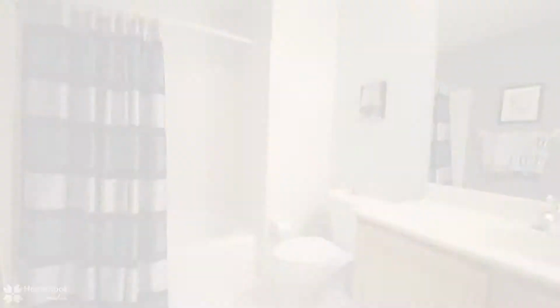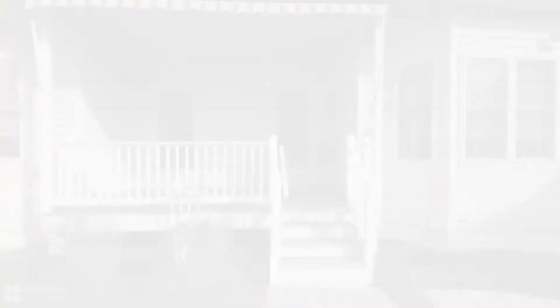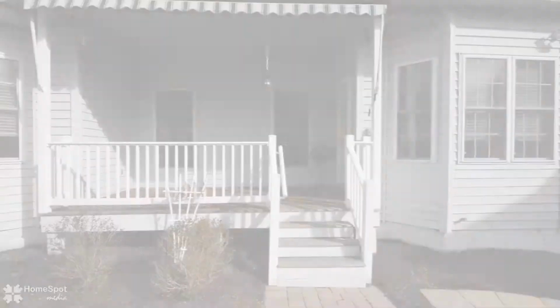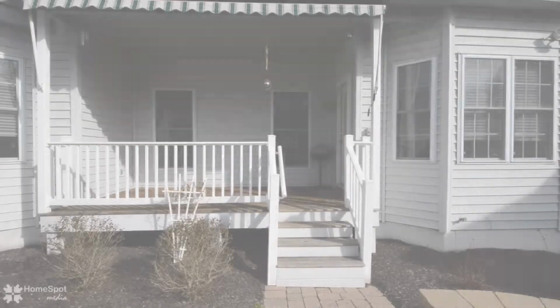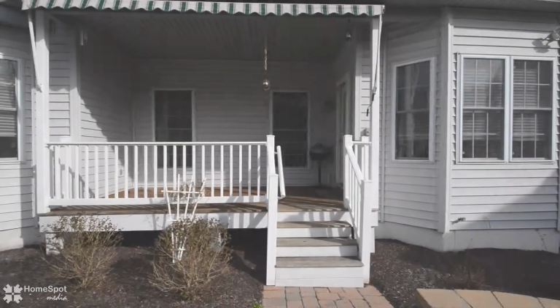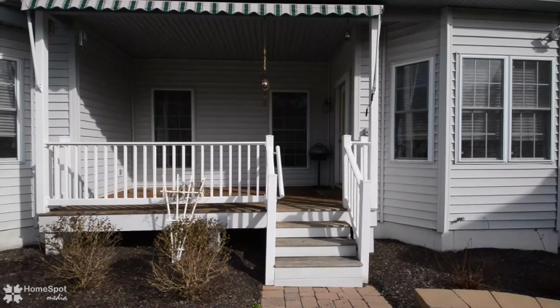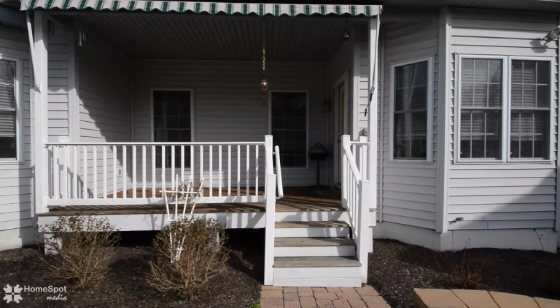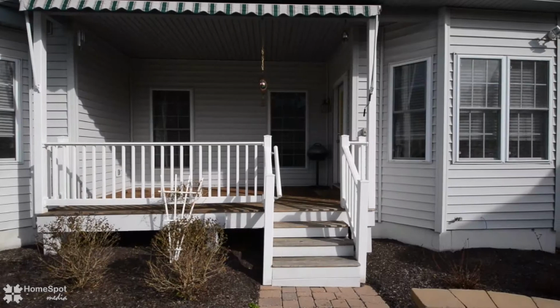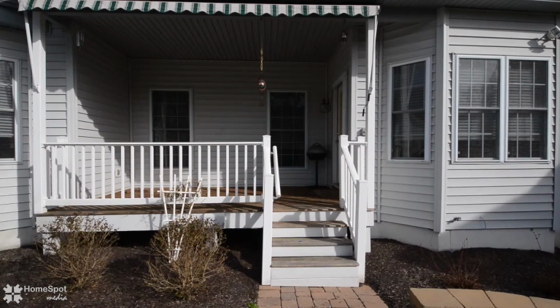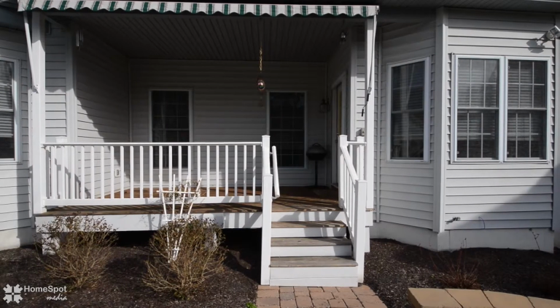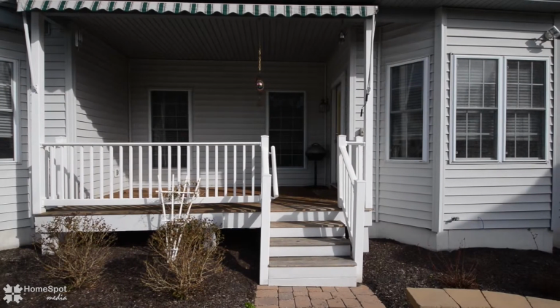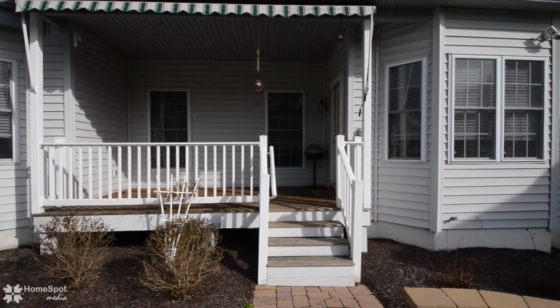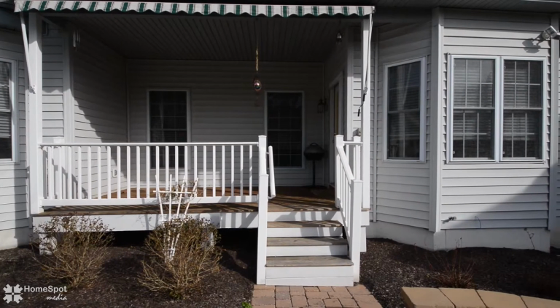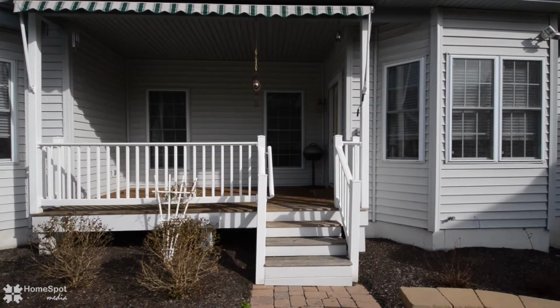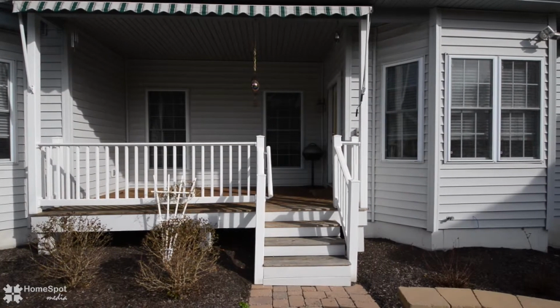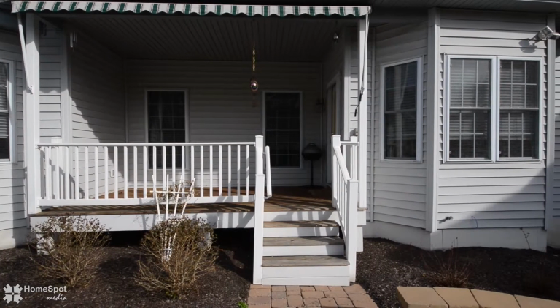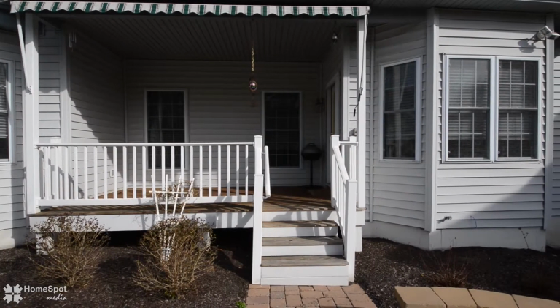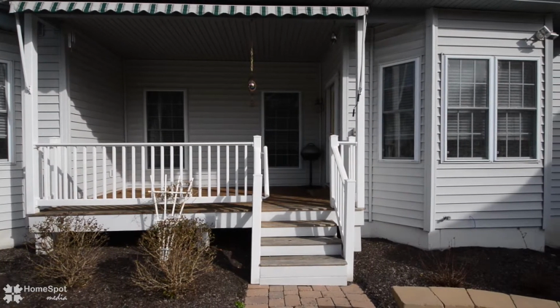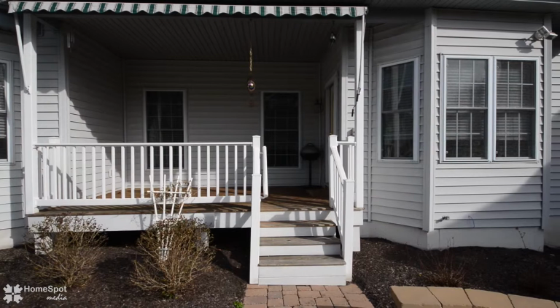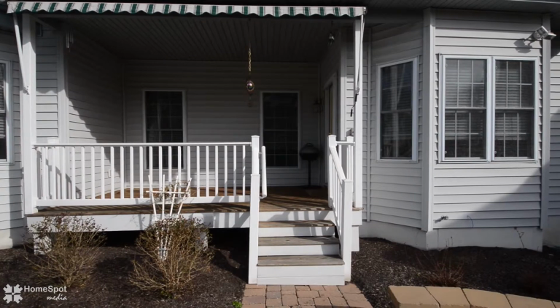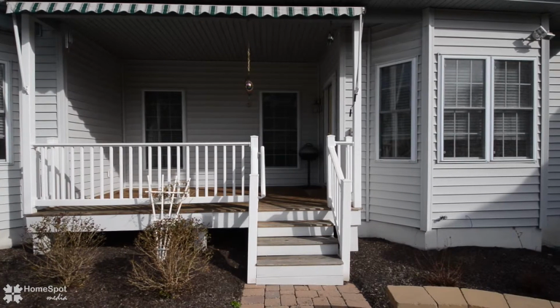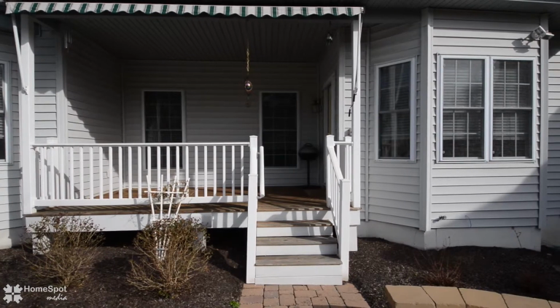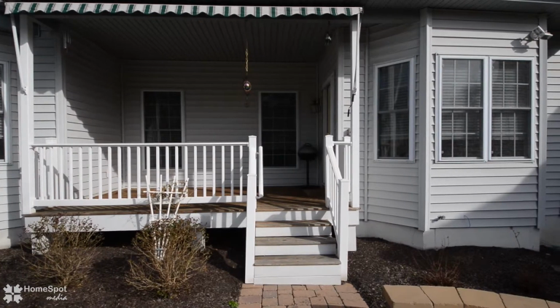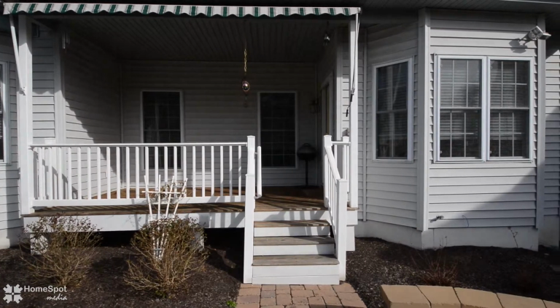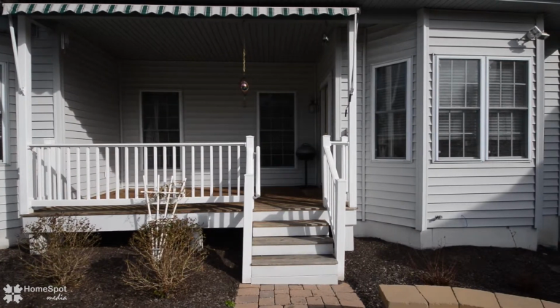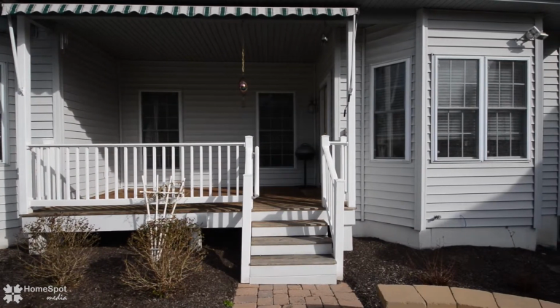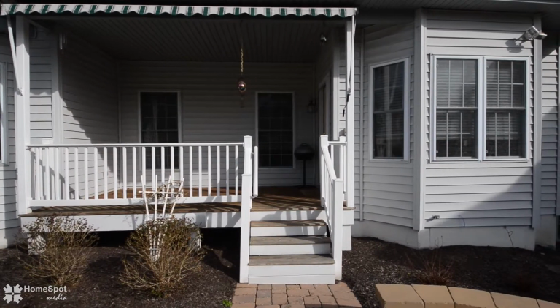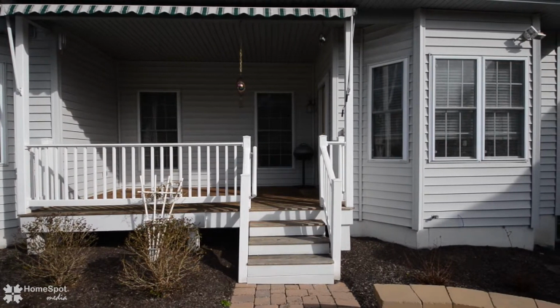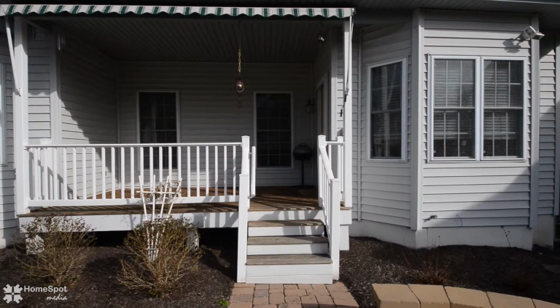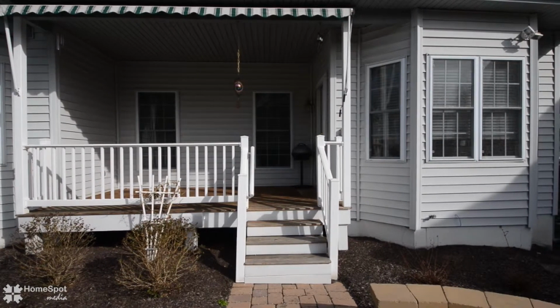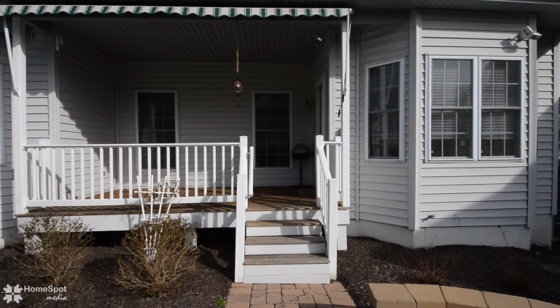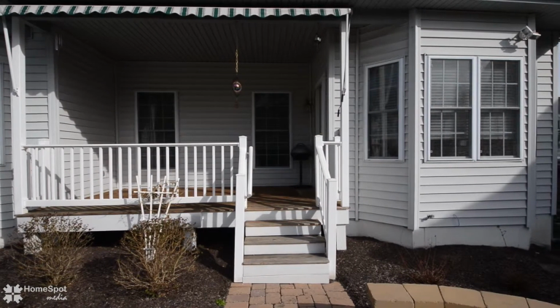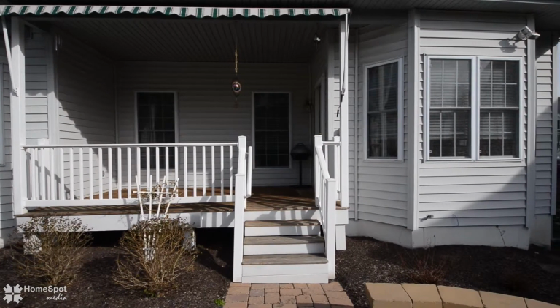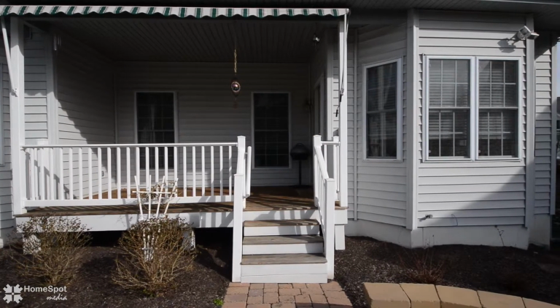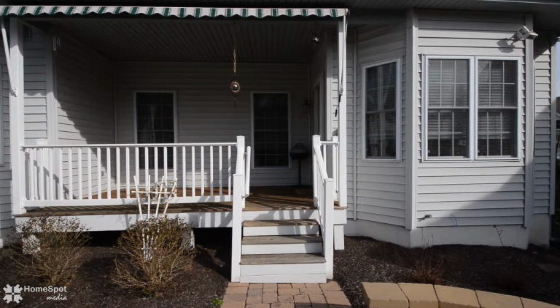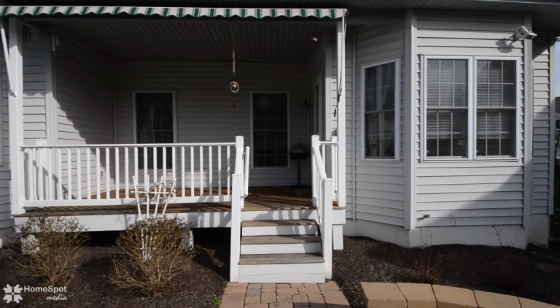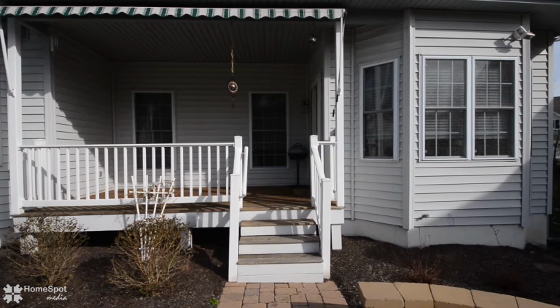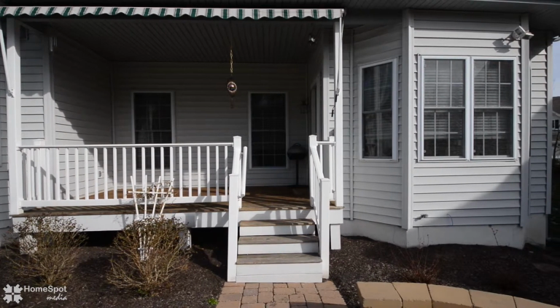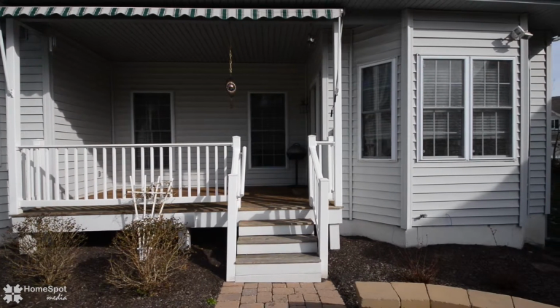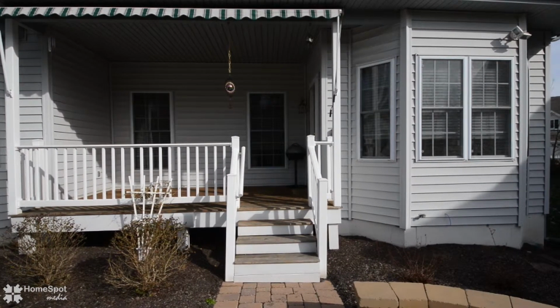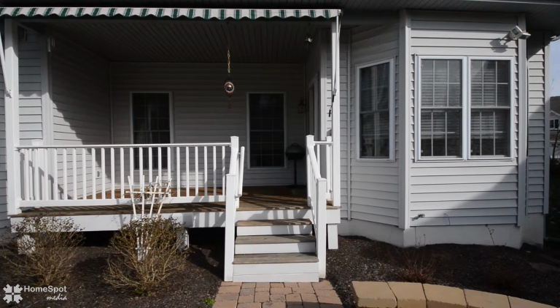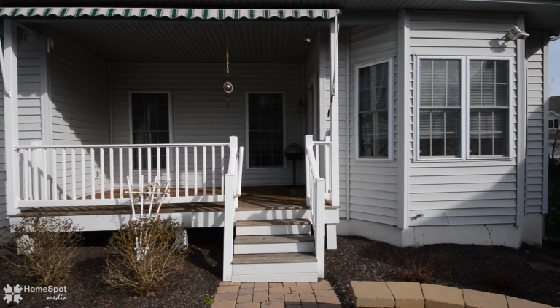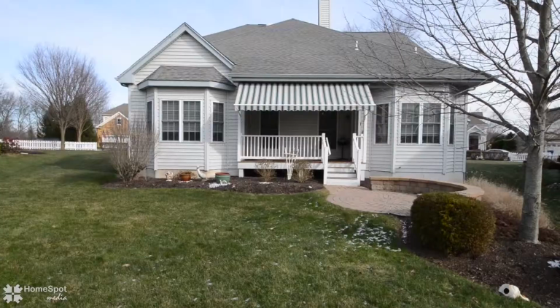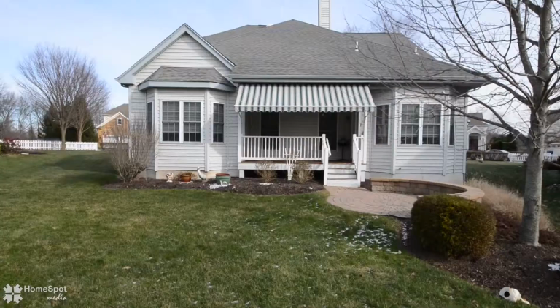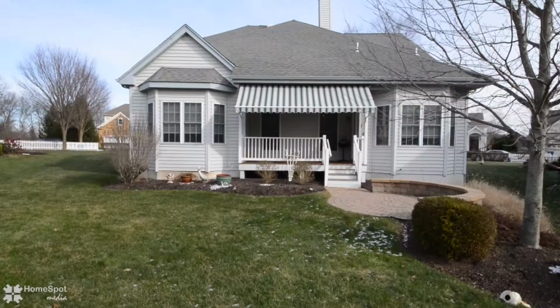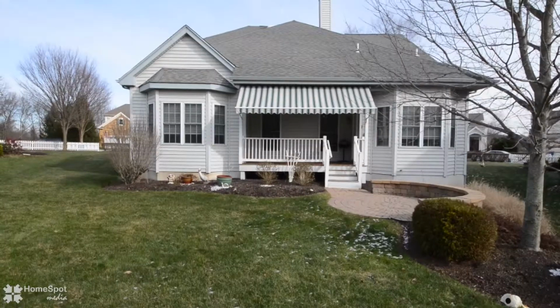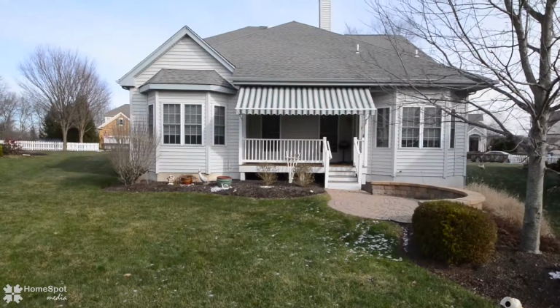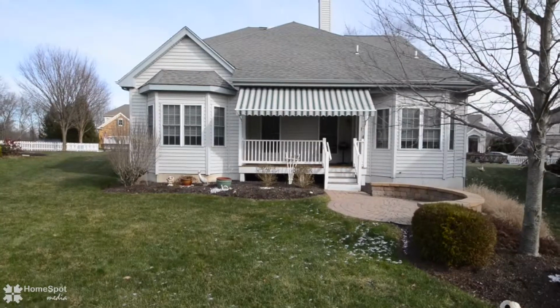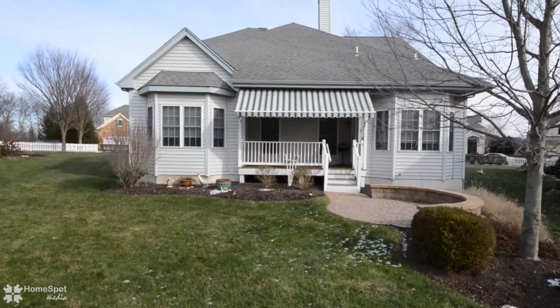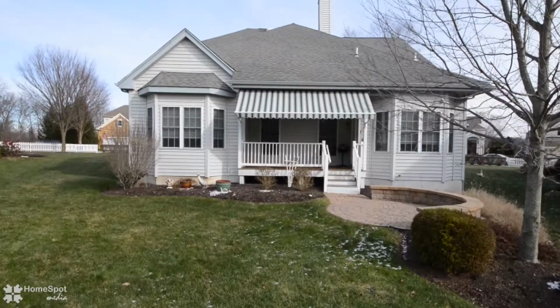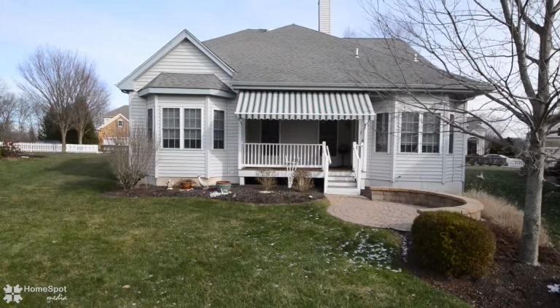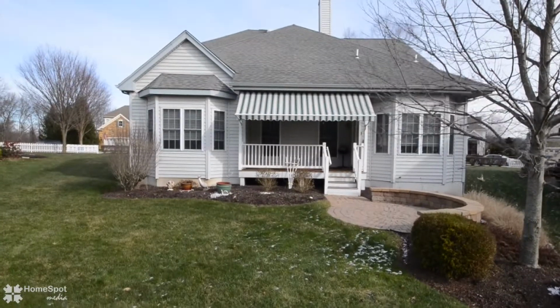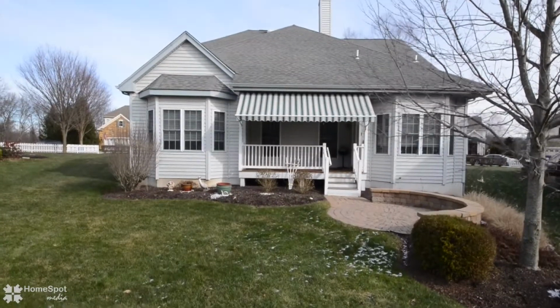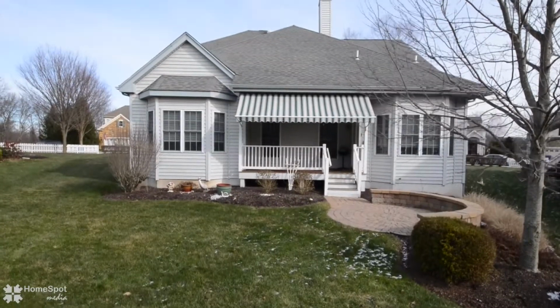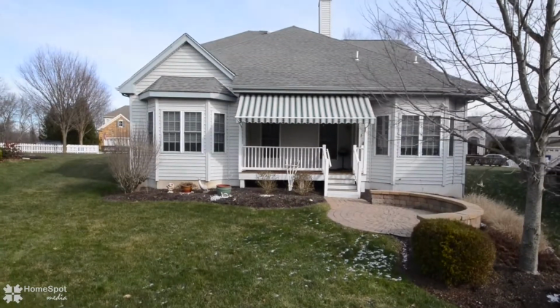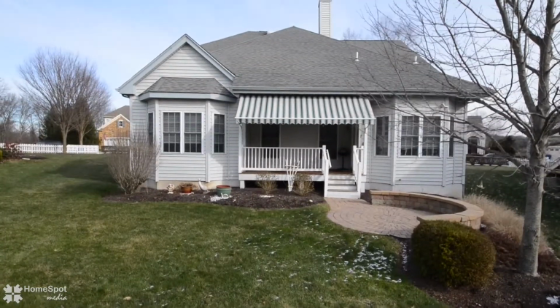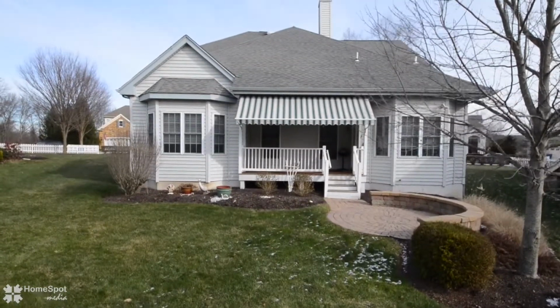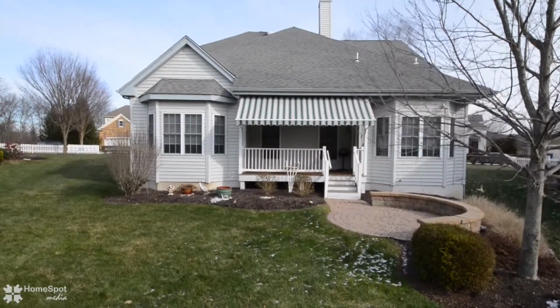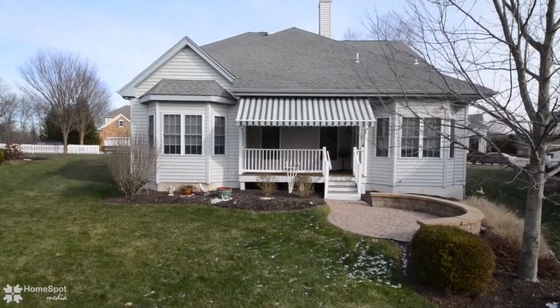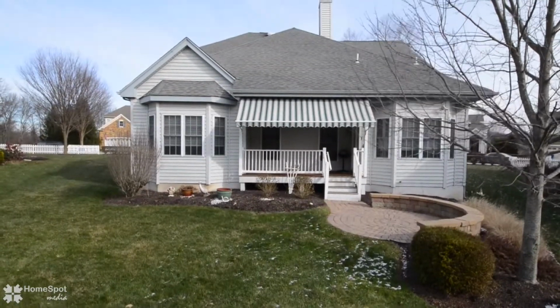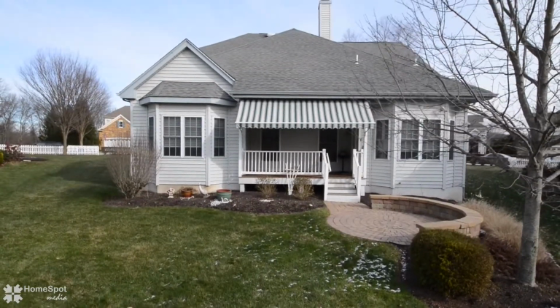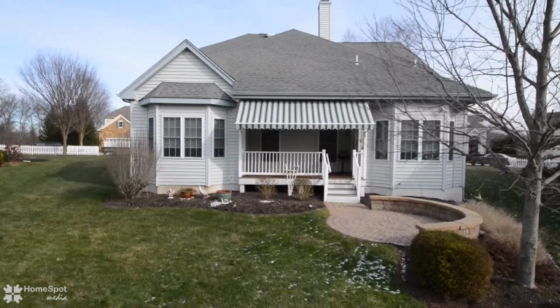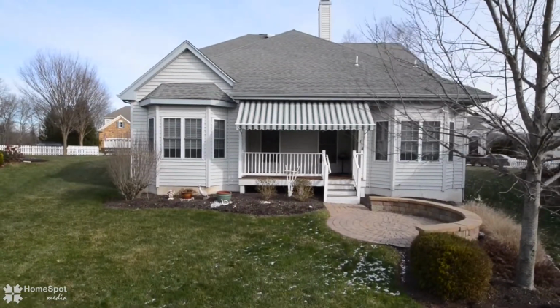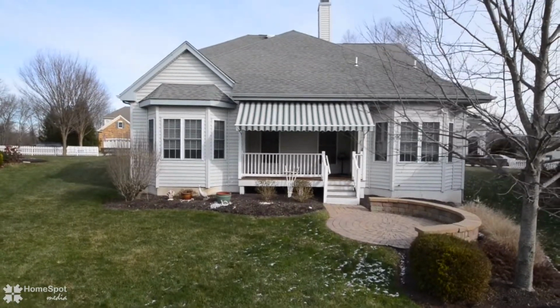For fair weather activities, stroll outside to your large covered back deck and circular brick patio.